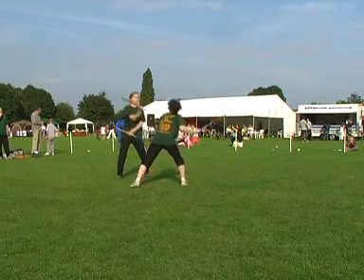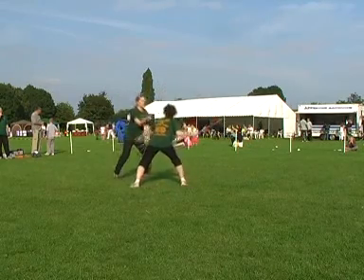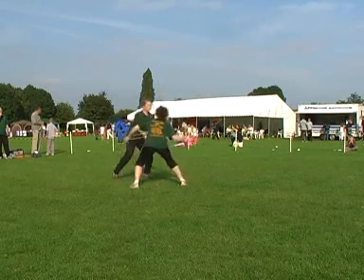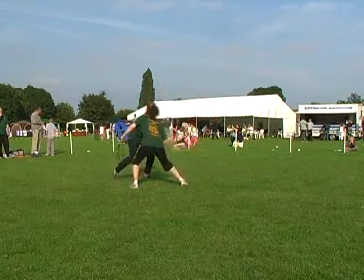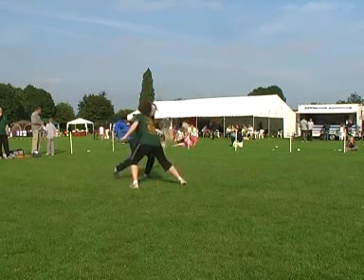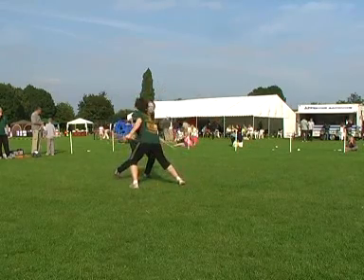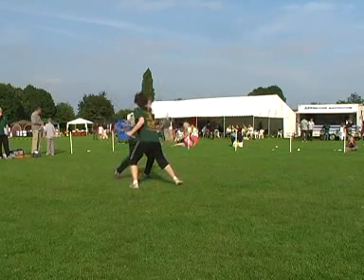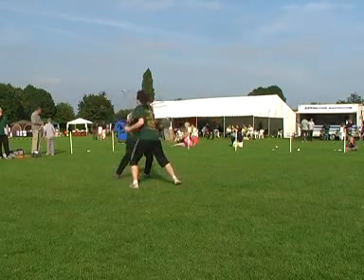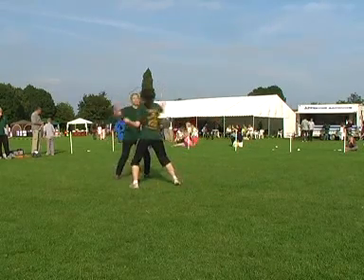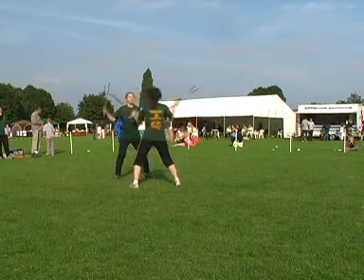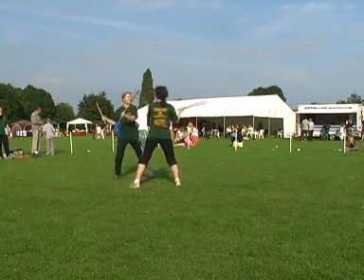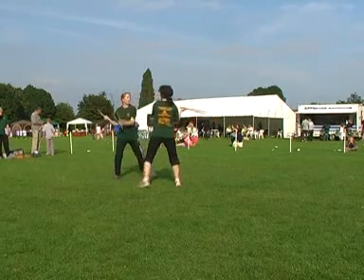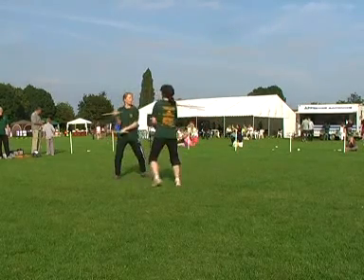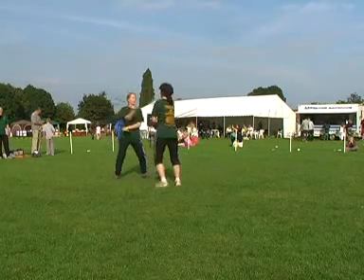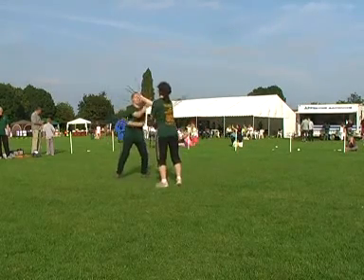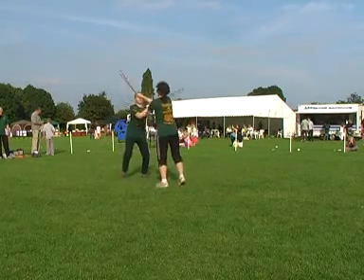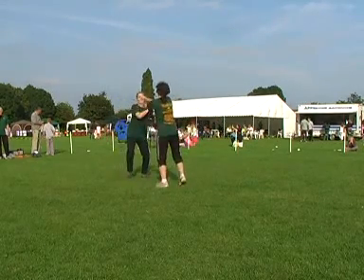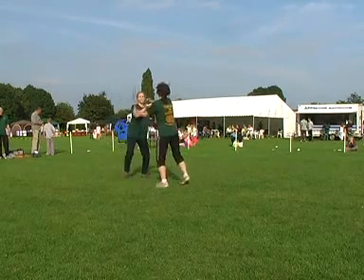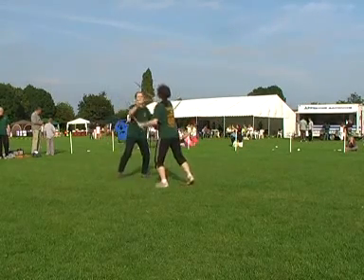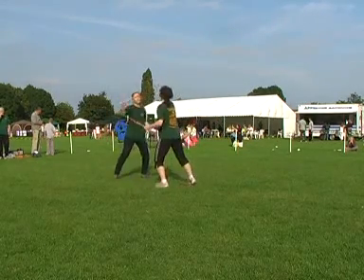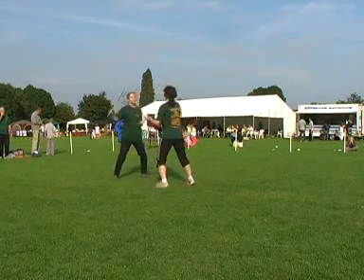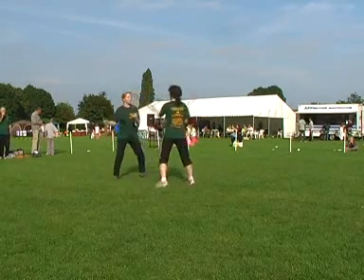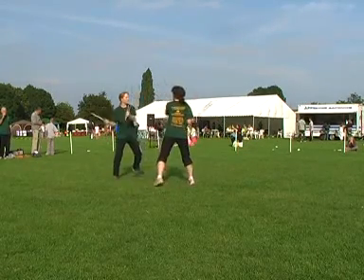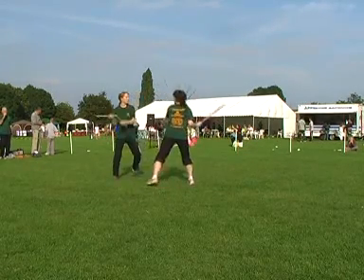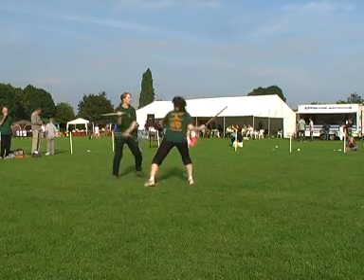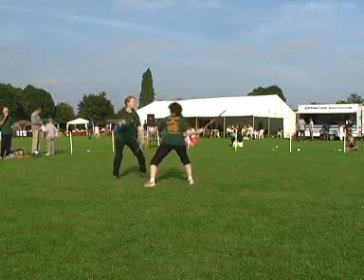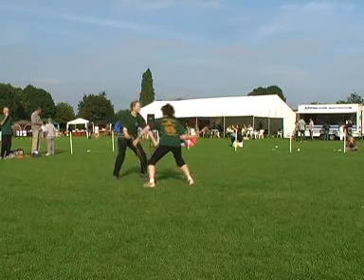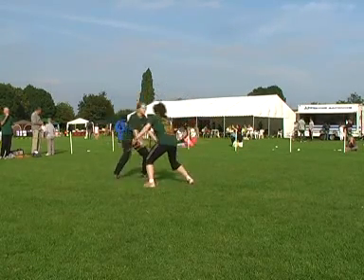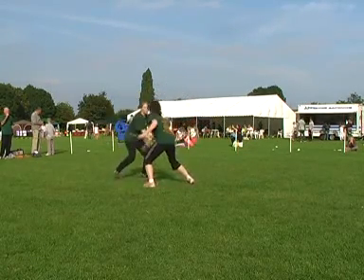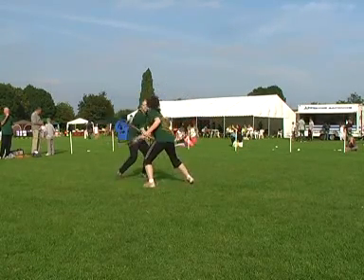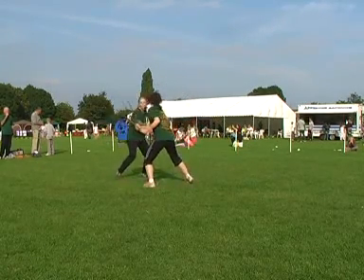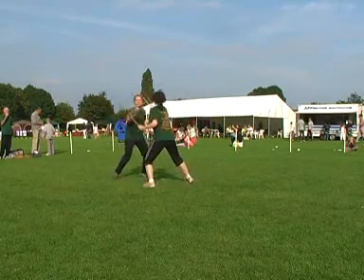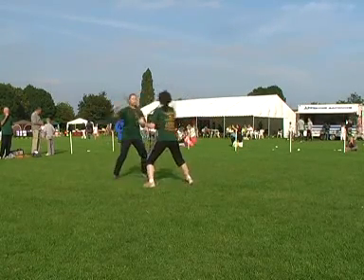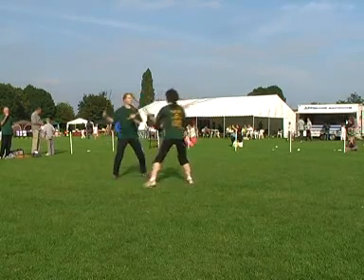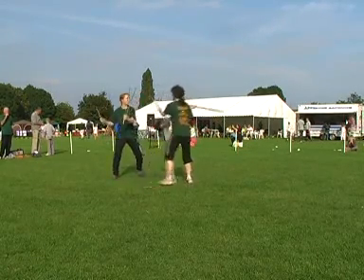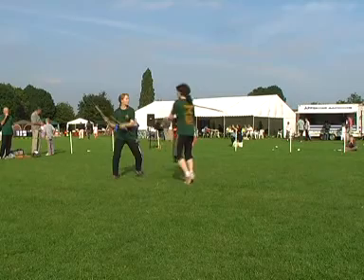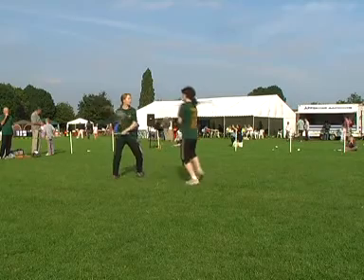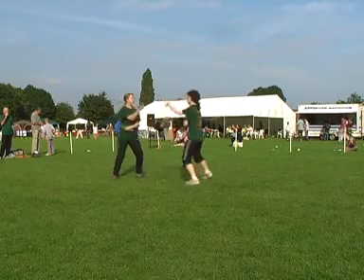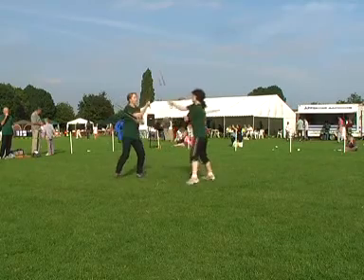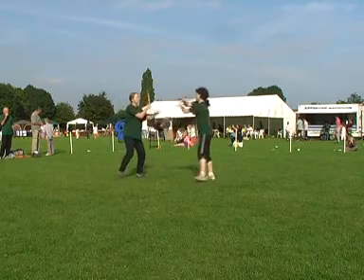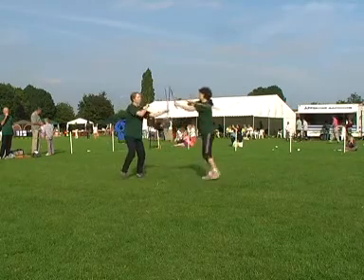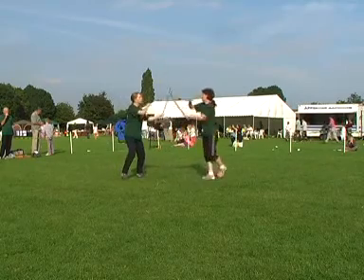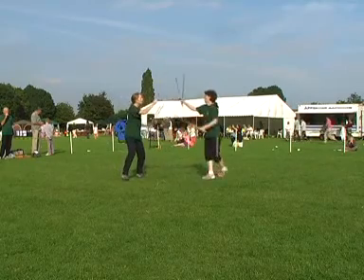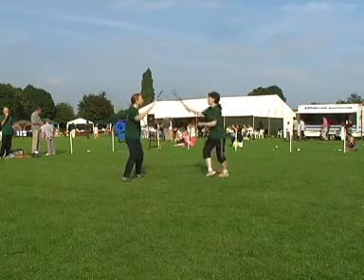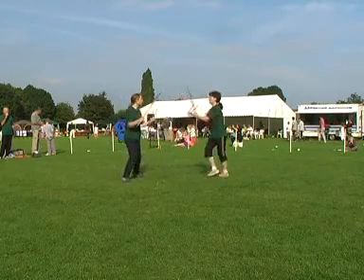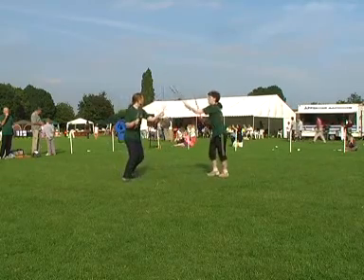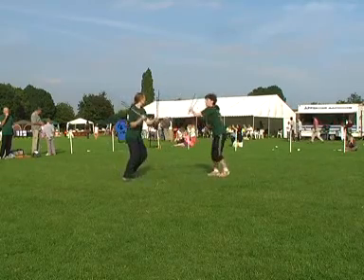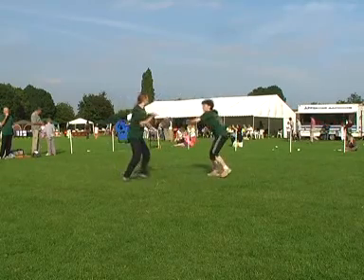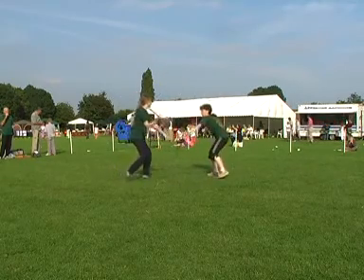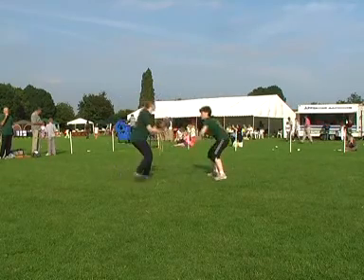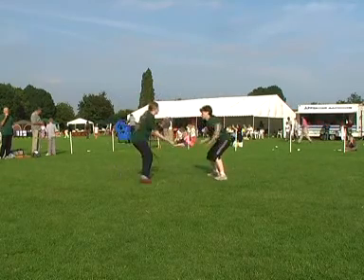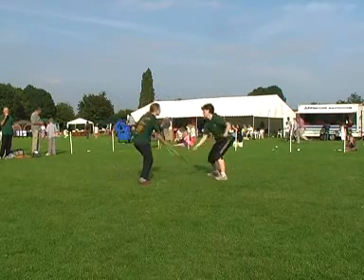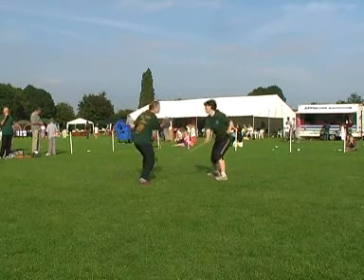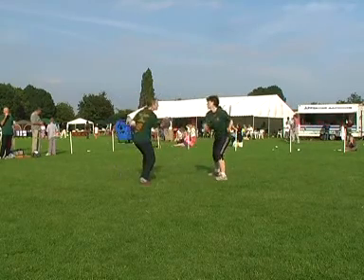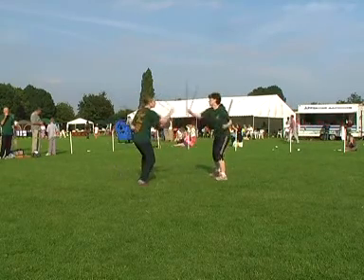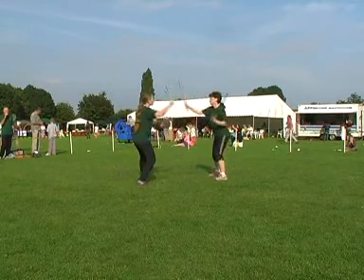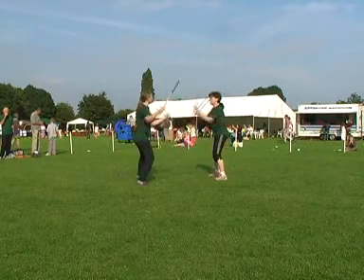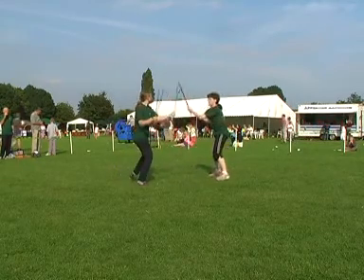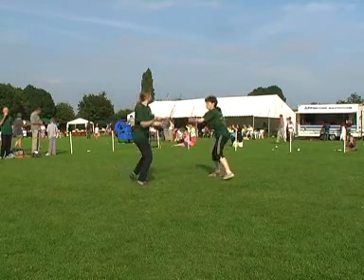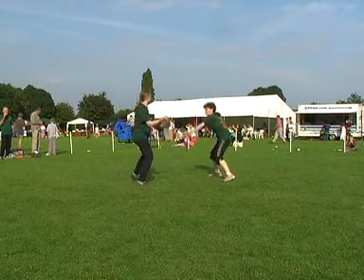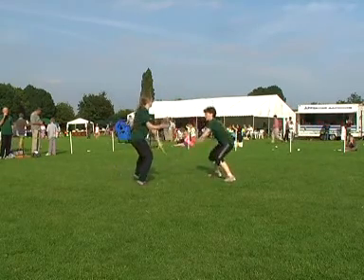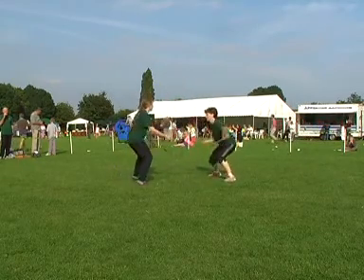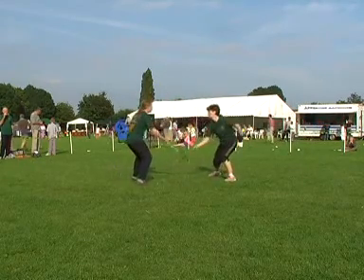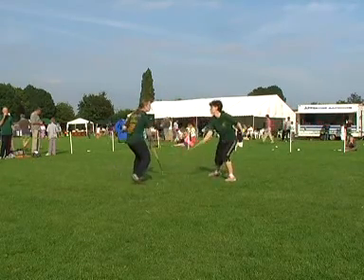To train with us, you get to train in 5 different blocks, and you can grade in all of them if you wish to, or grade in none of them if you wish to.